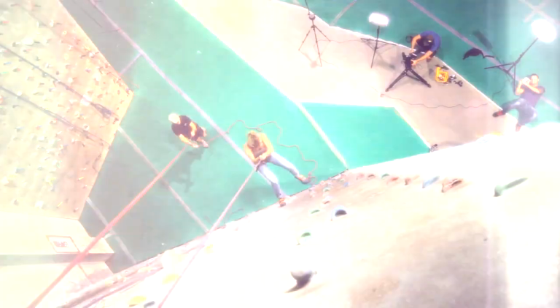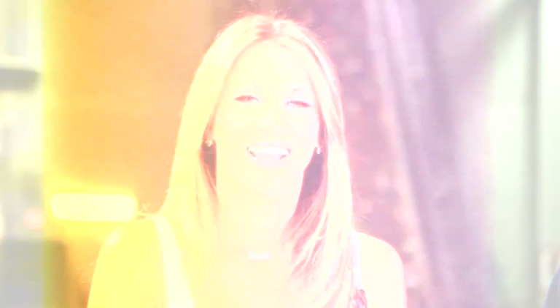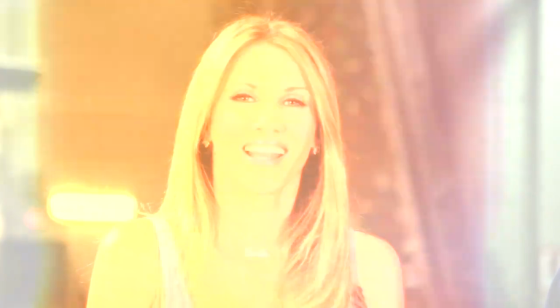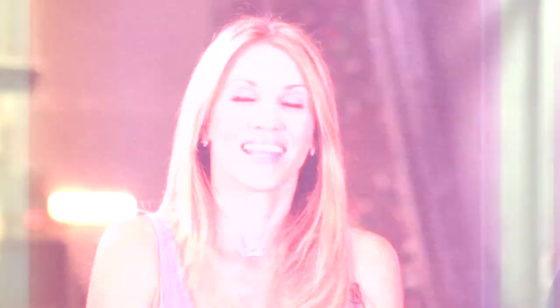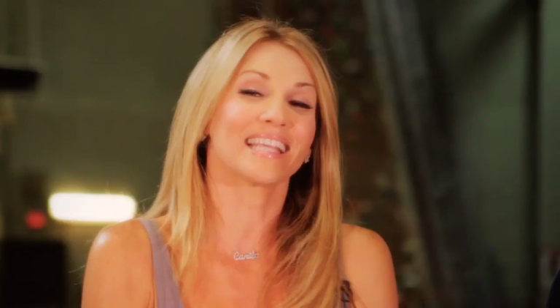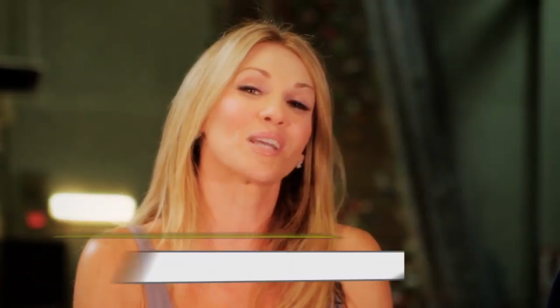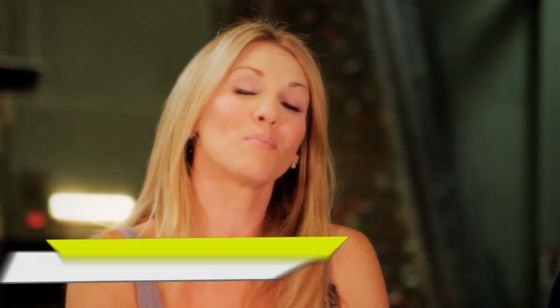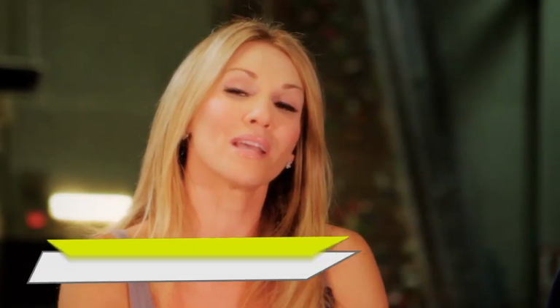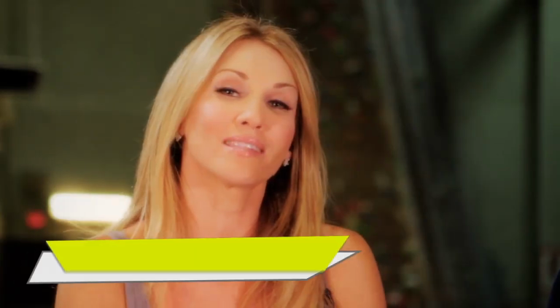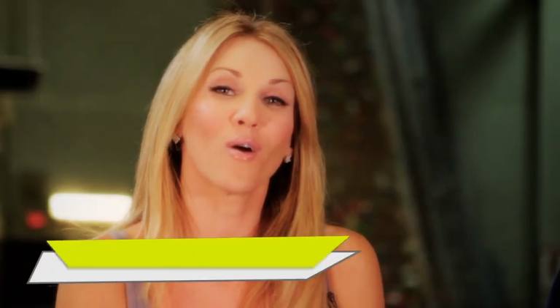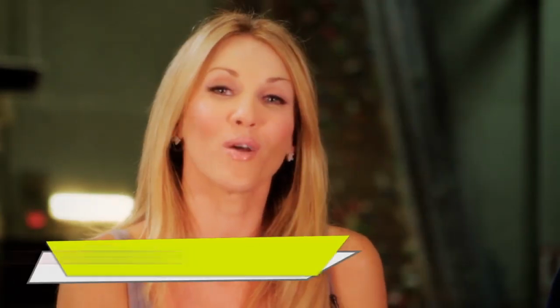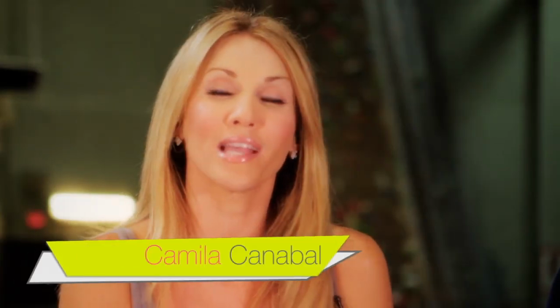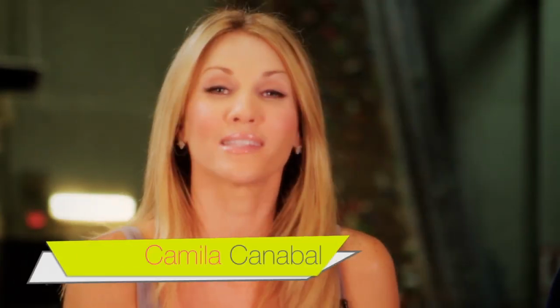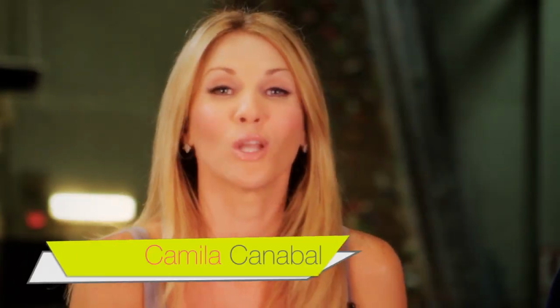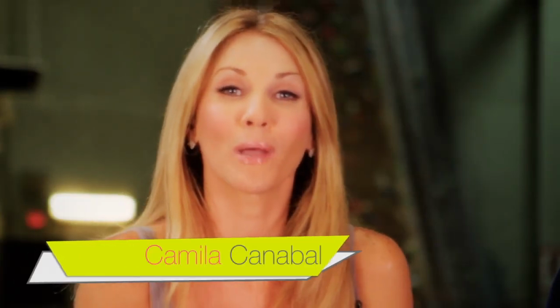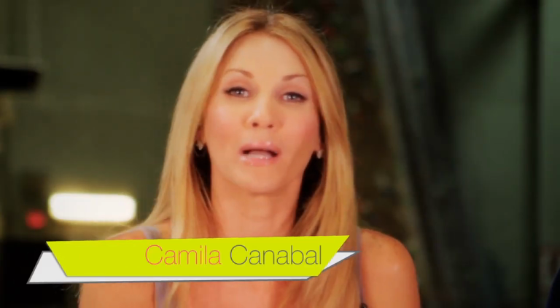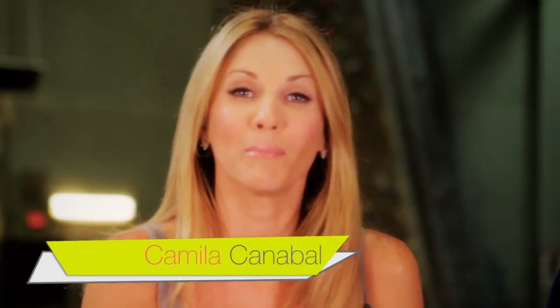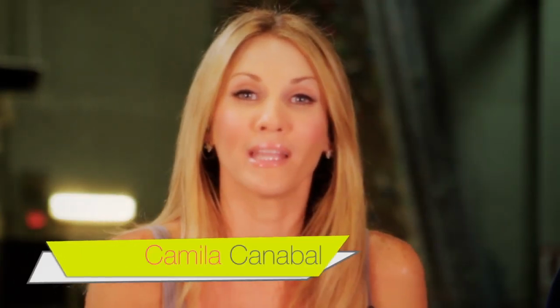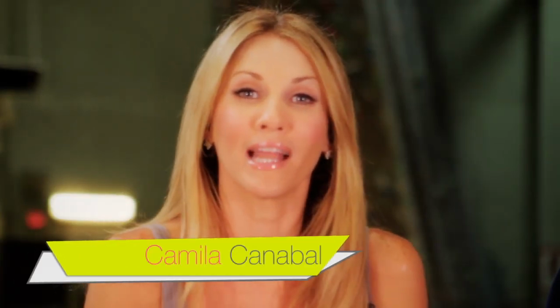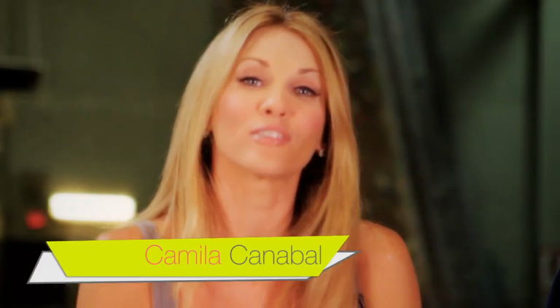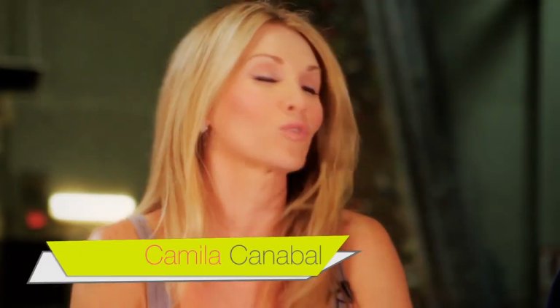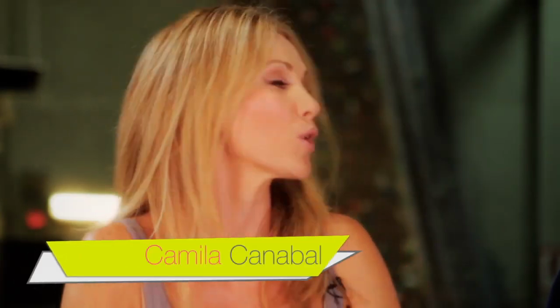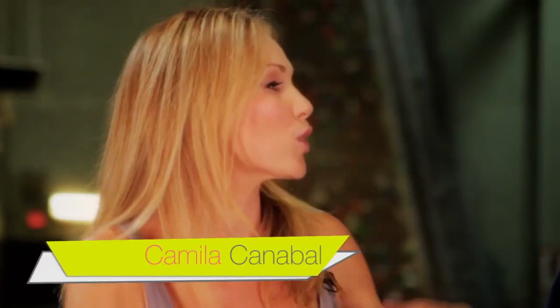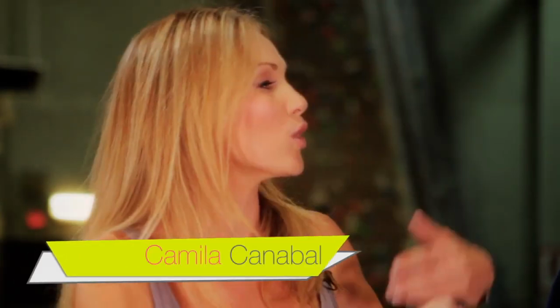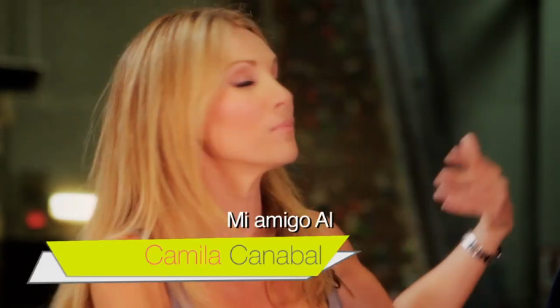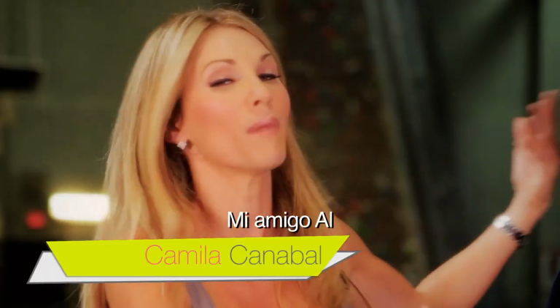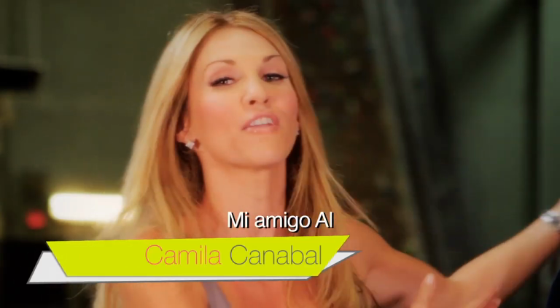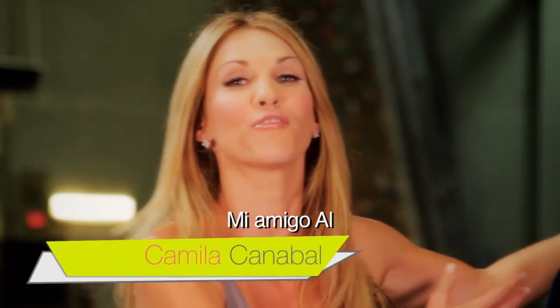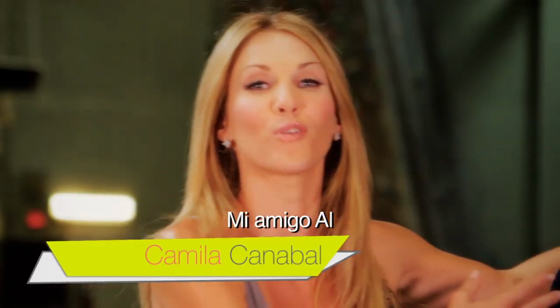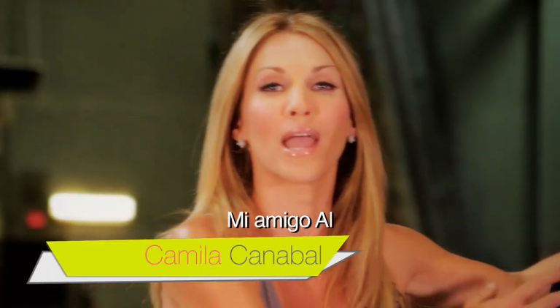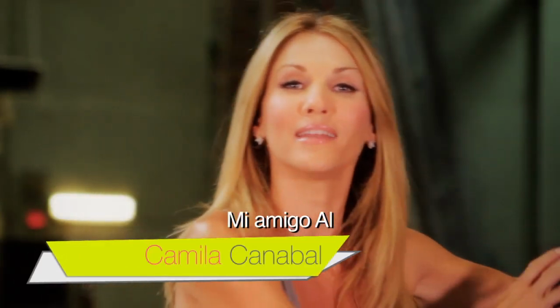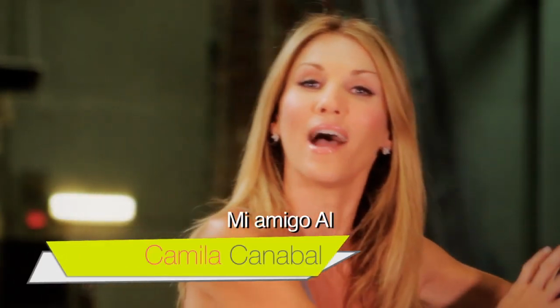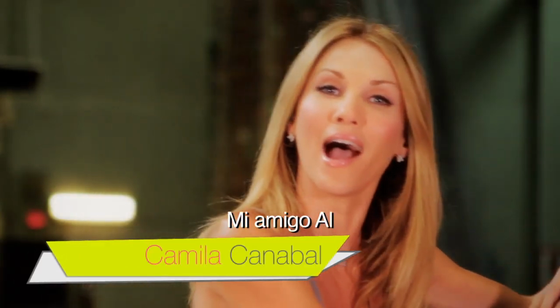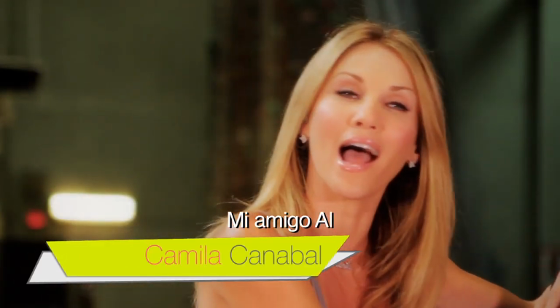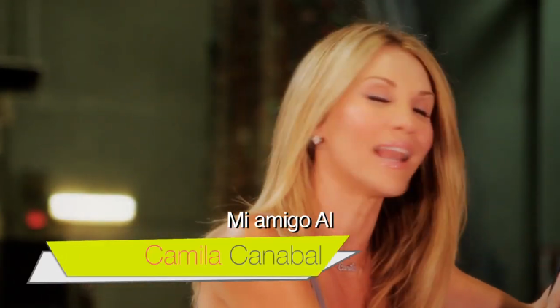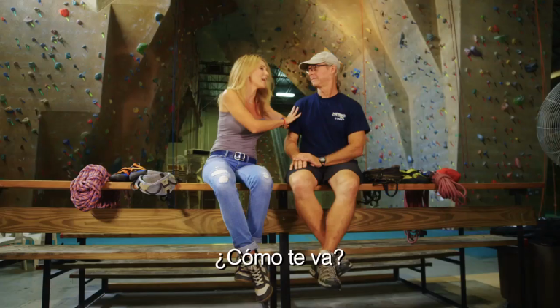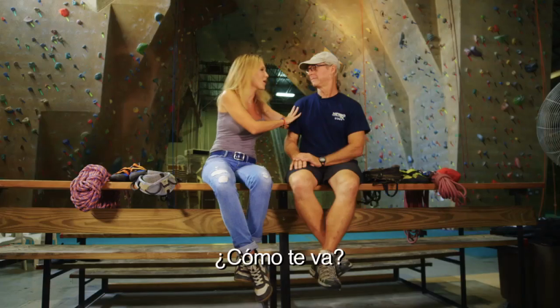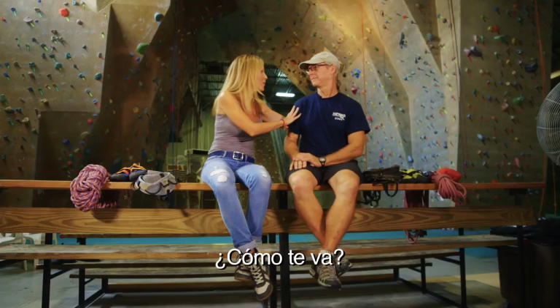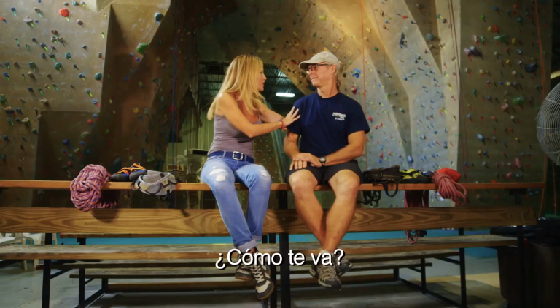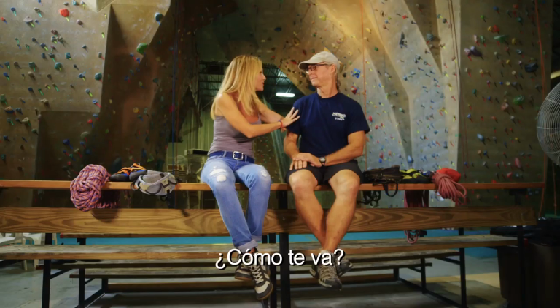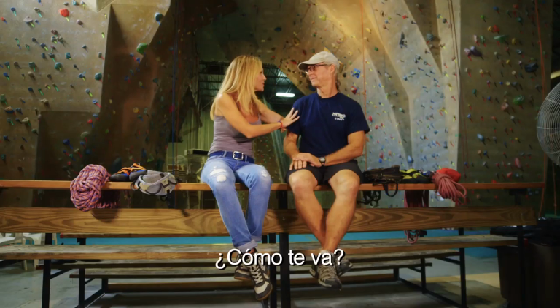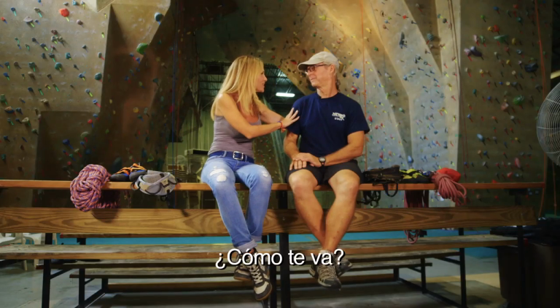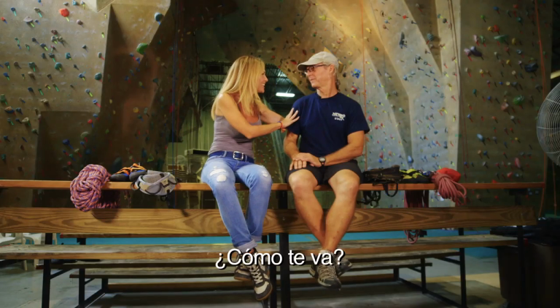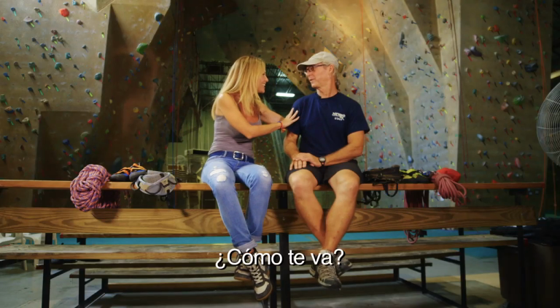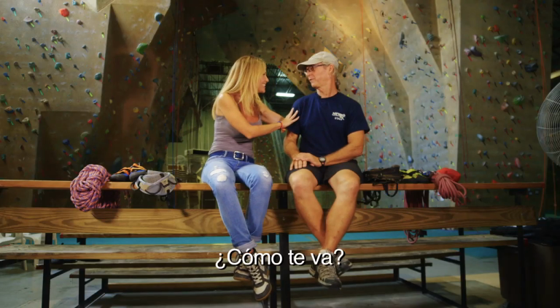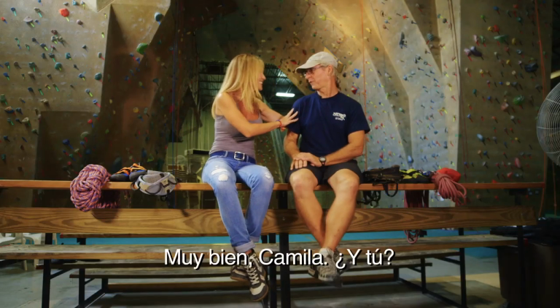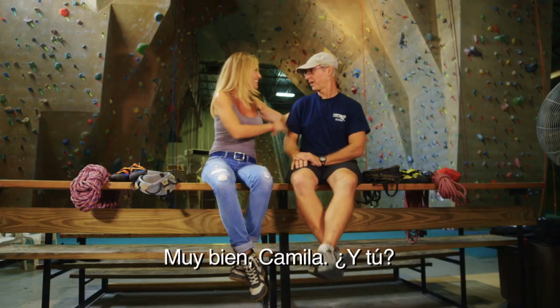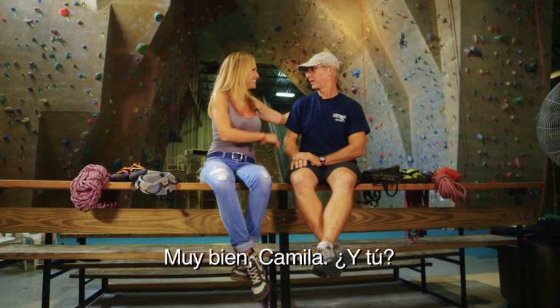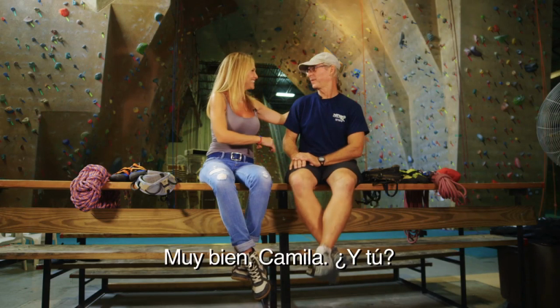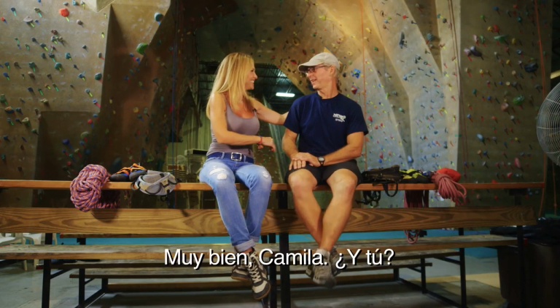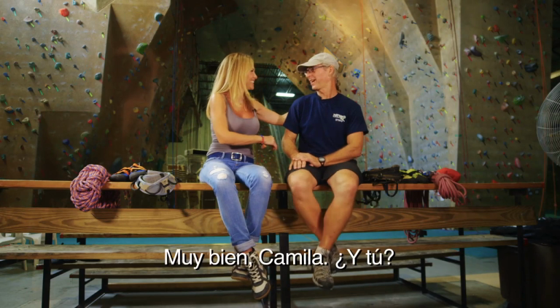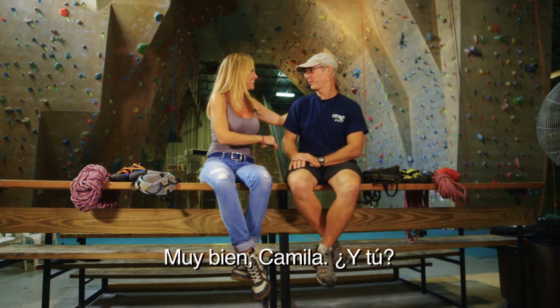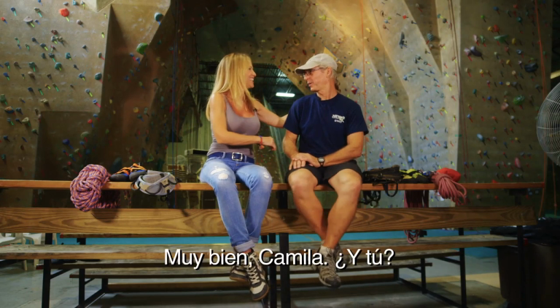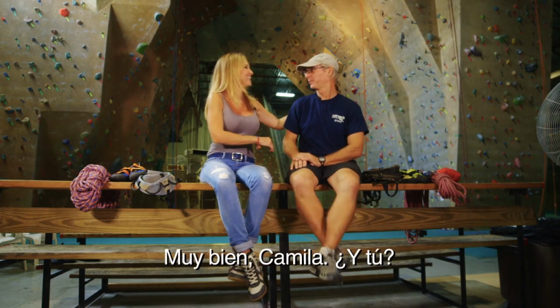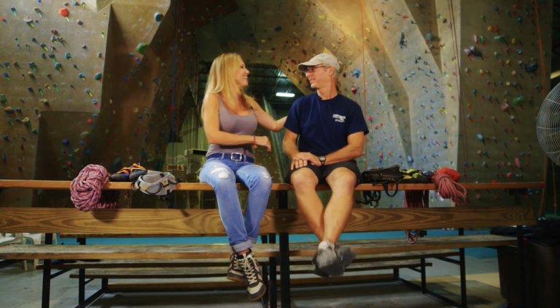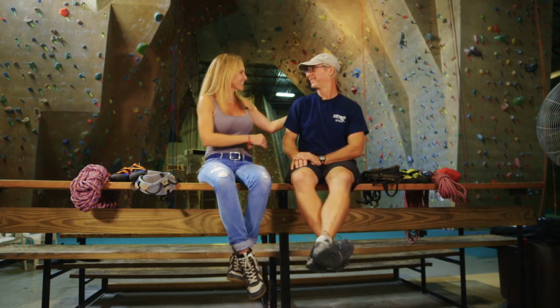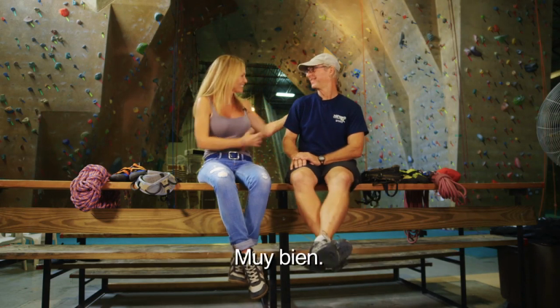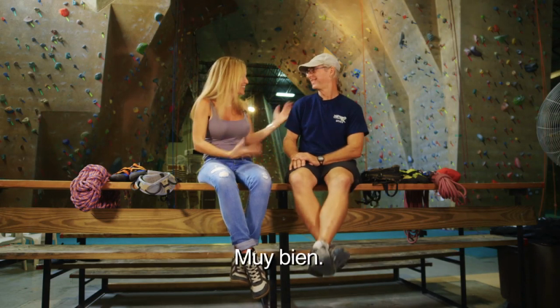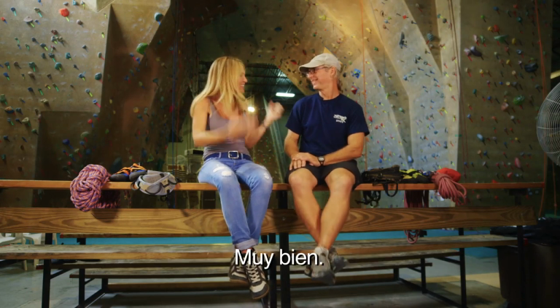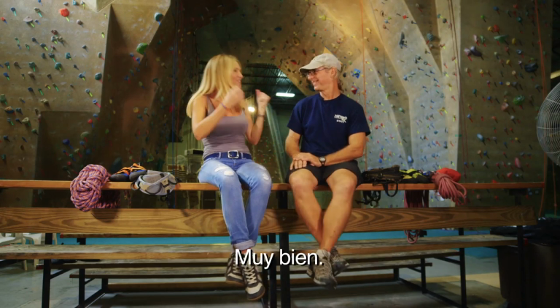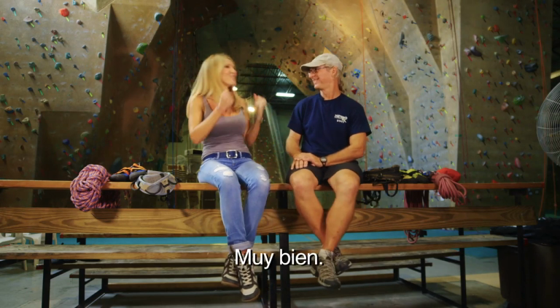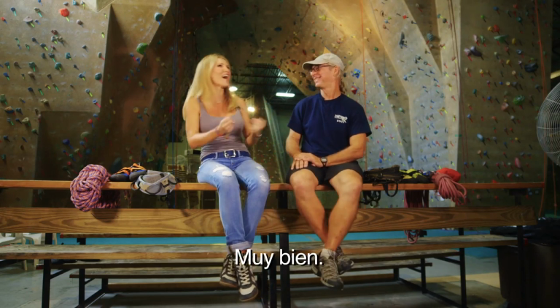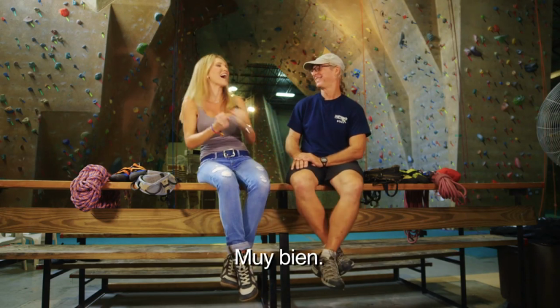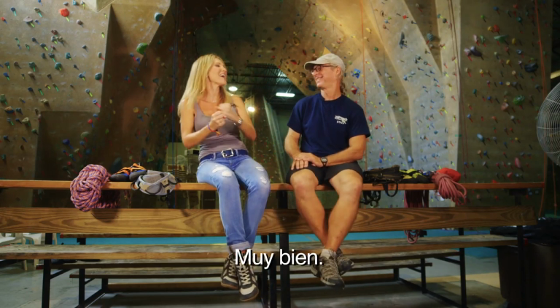And that's how it starts today. I'm with my friend Al. How are you doing? I'm fine, Camila. How are you? Good, fine.